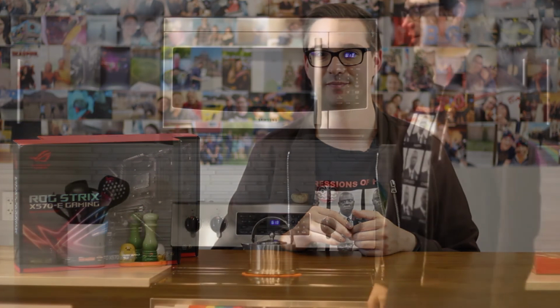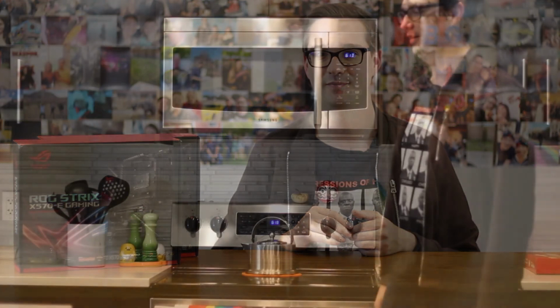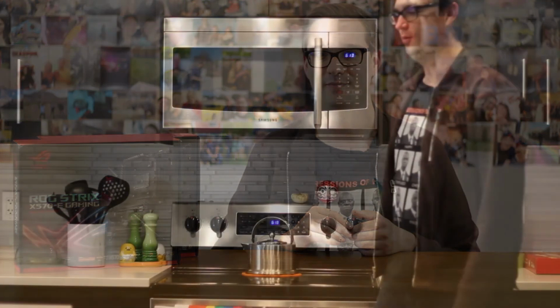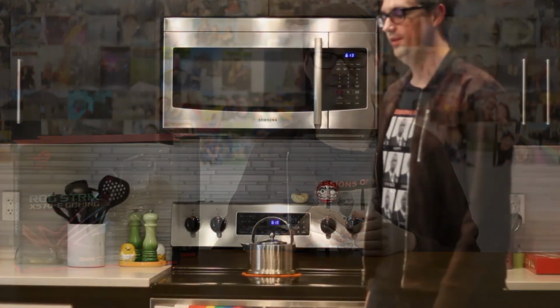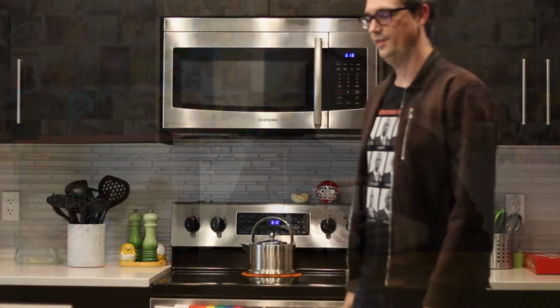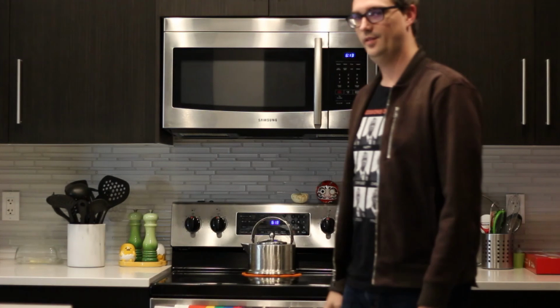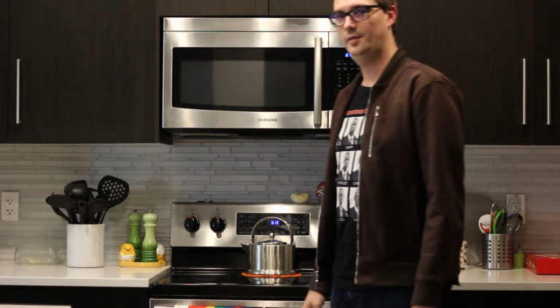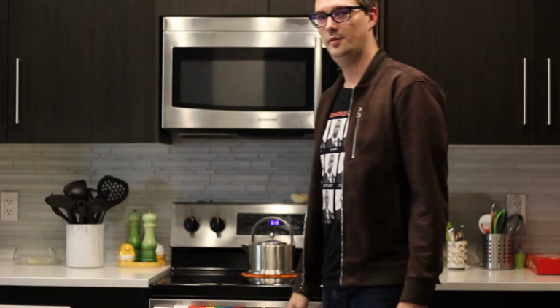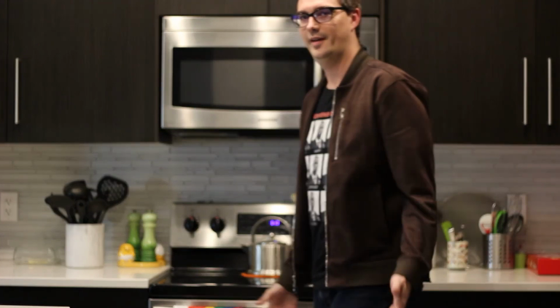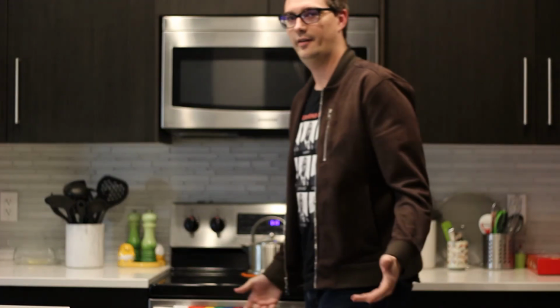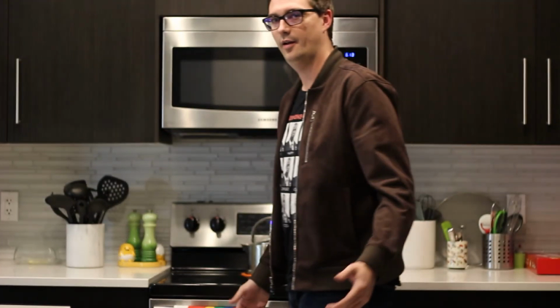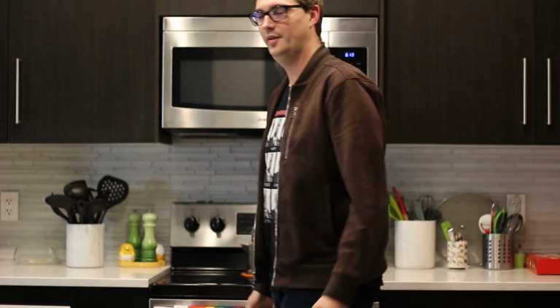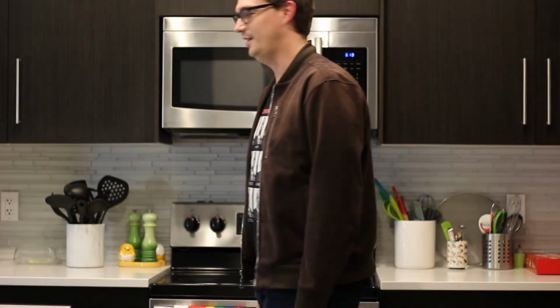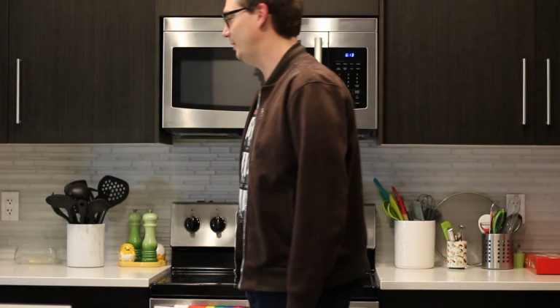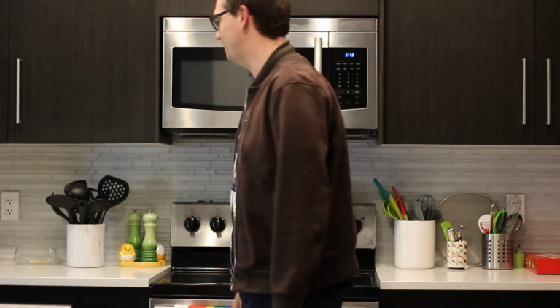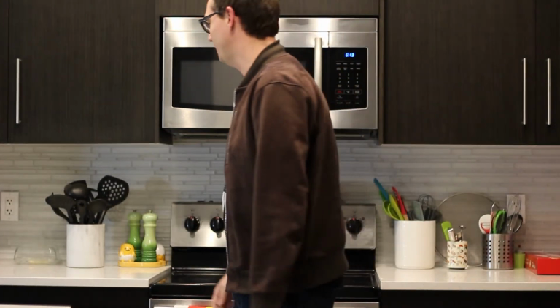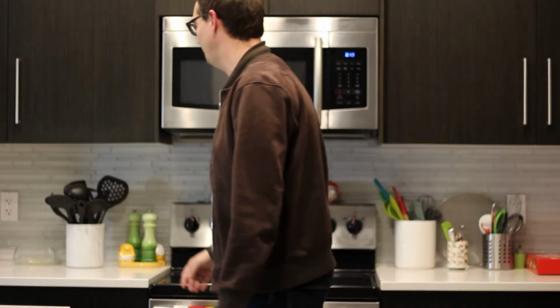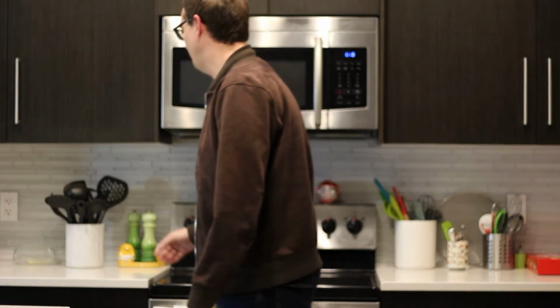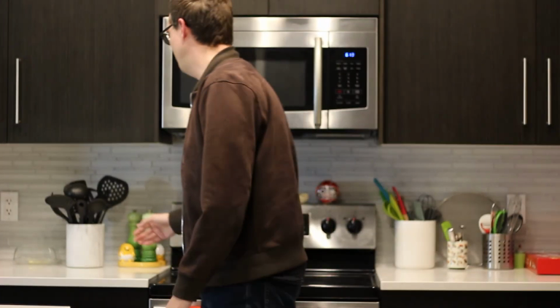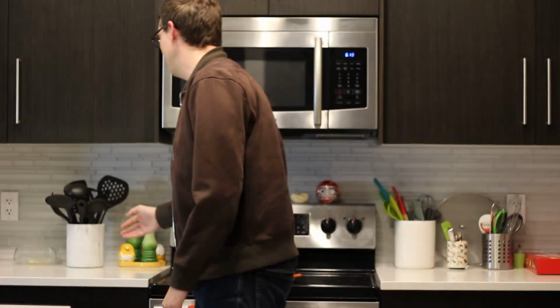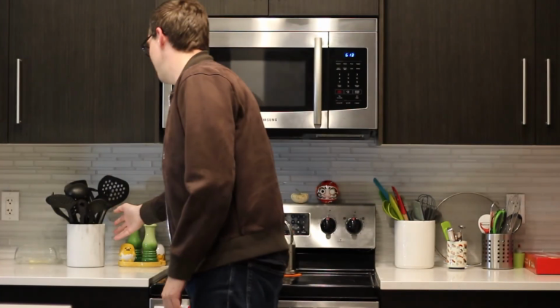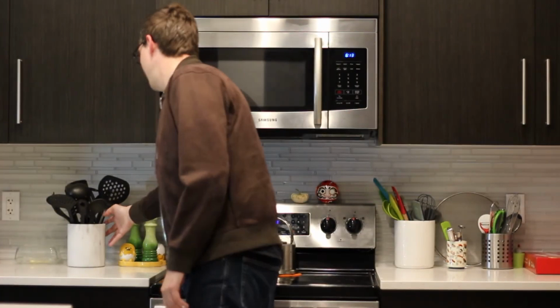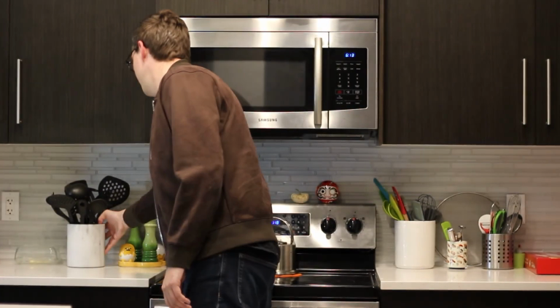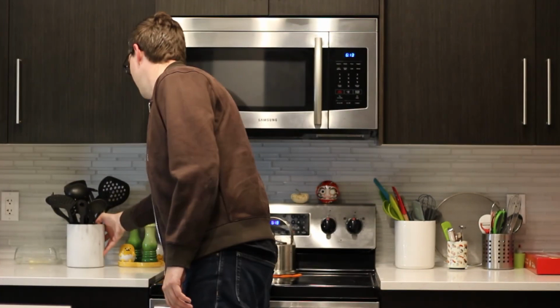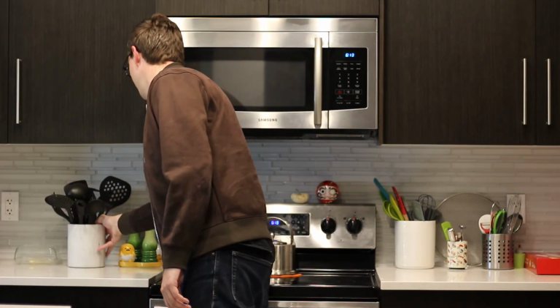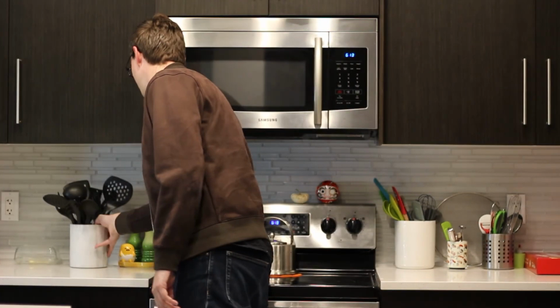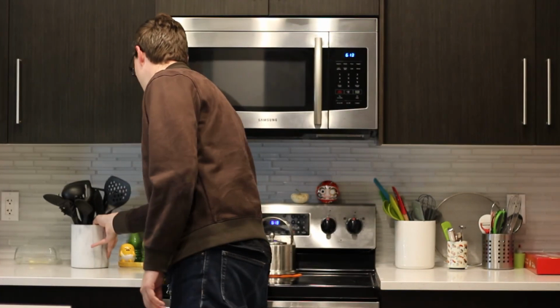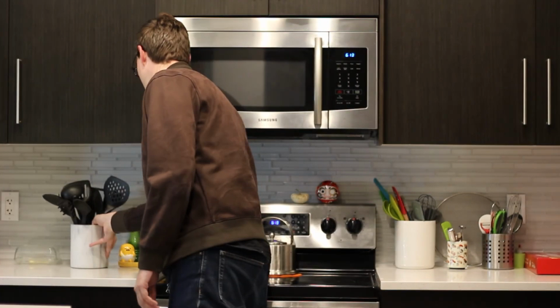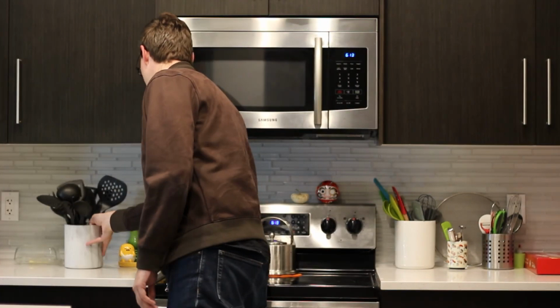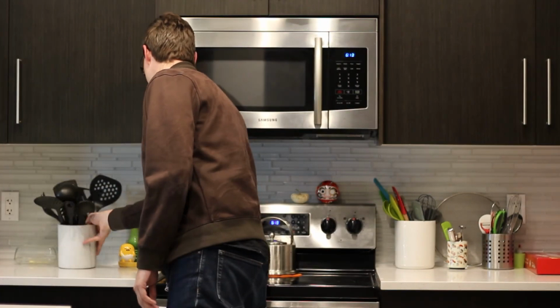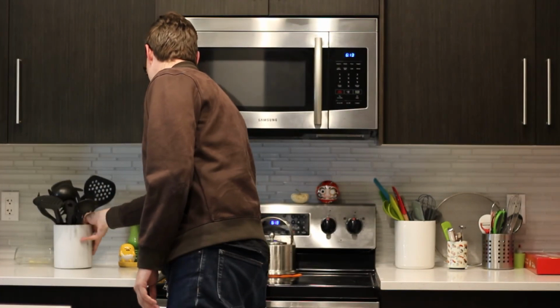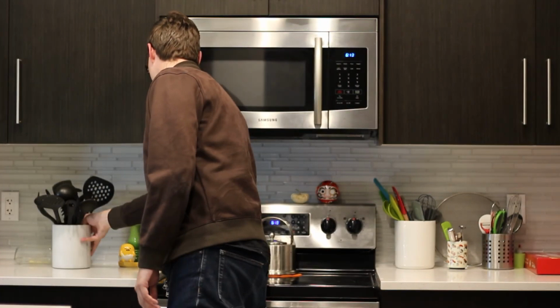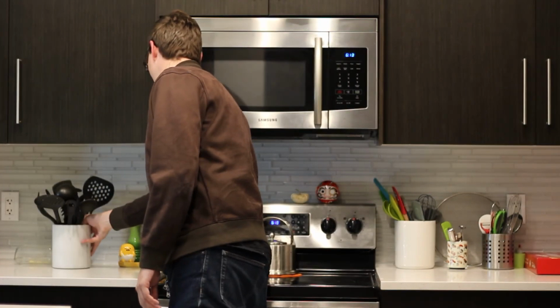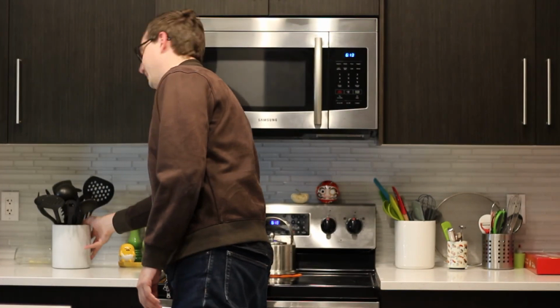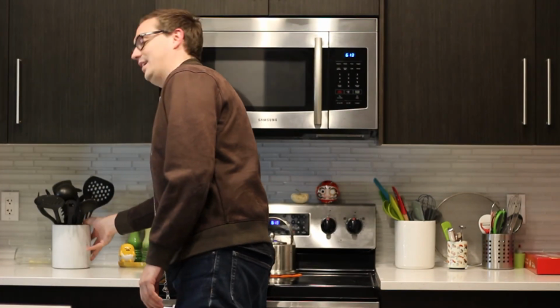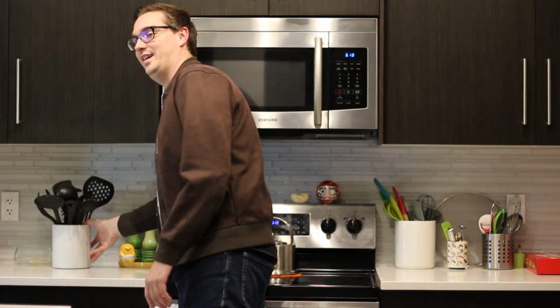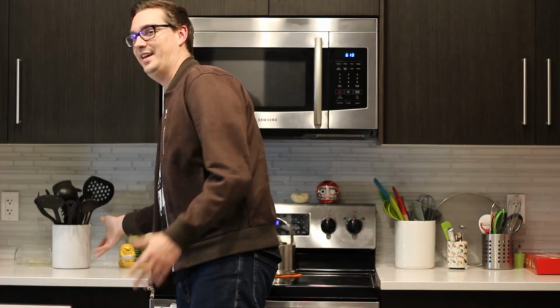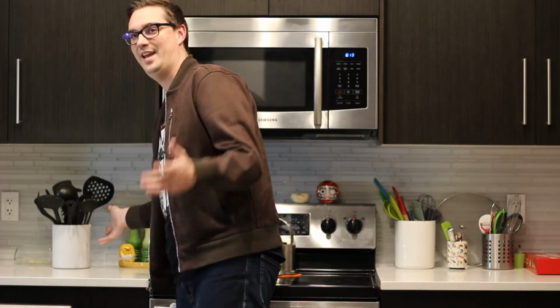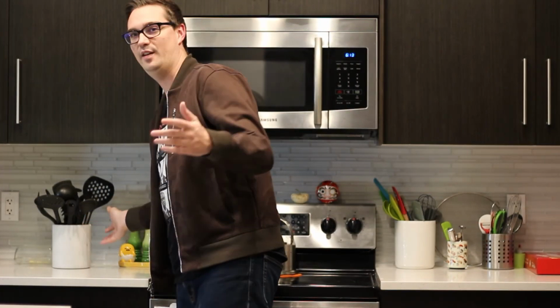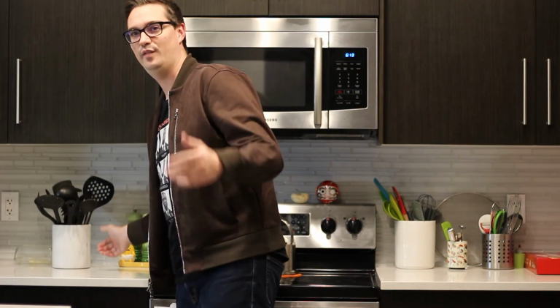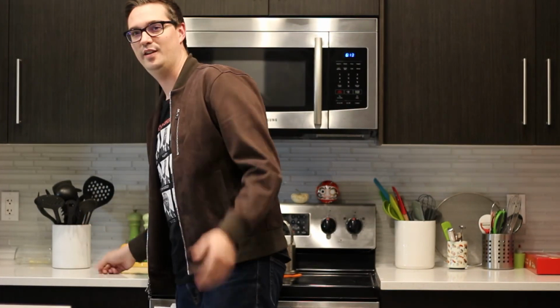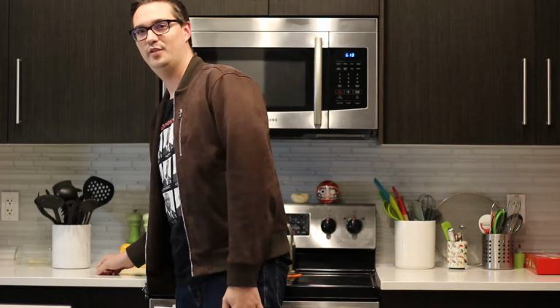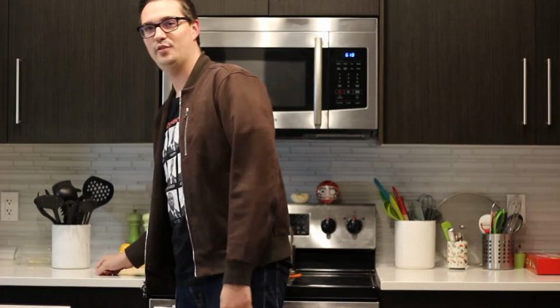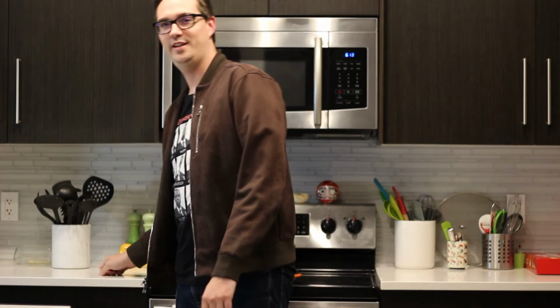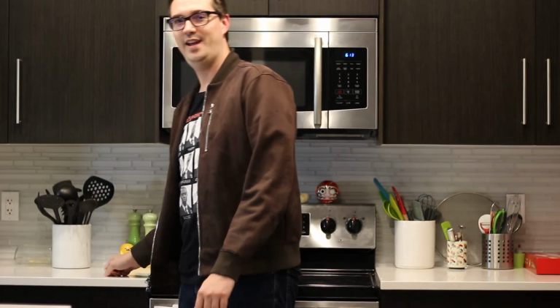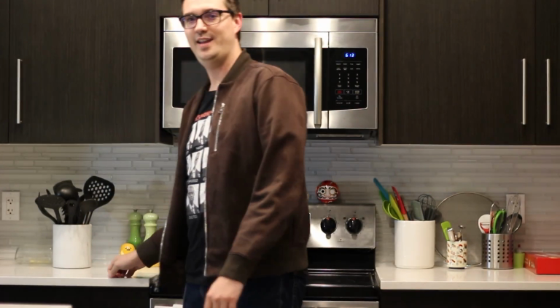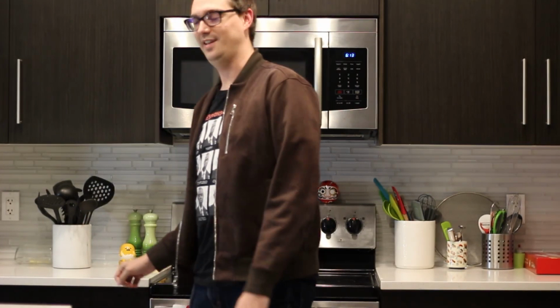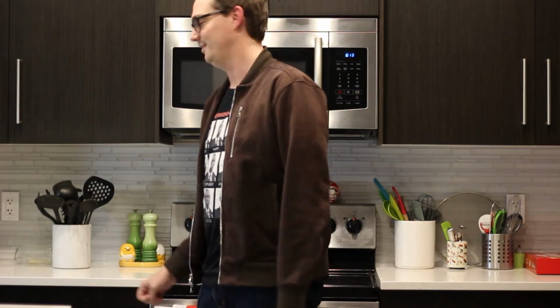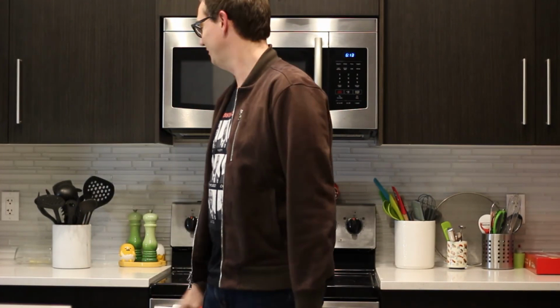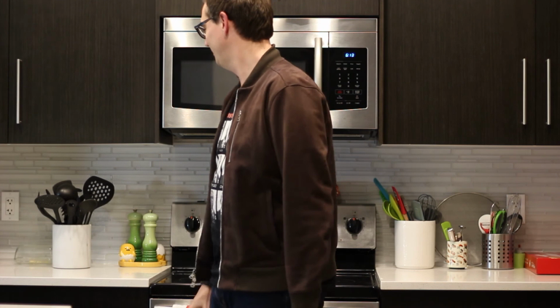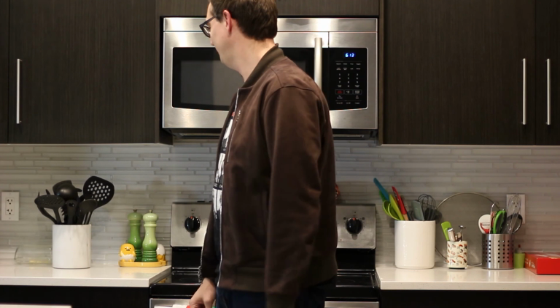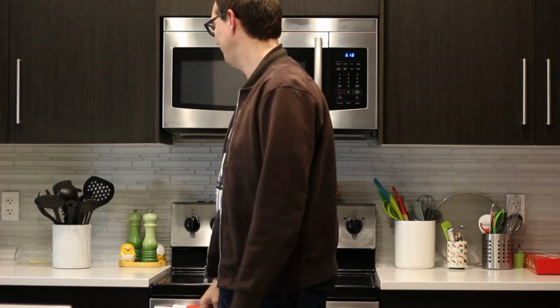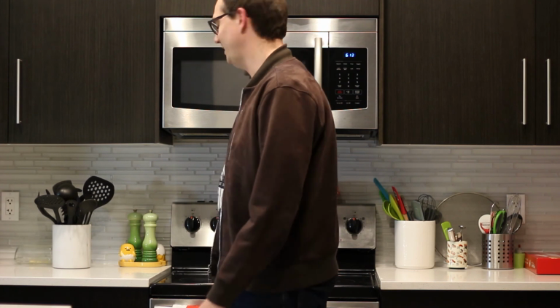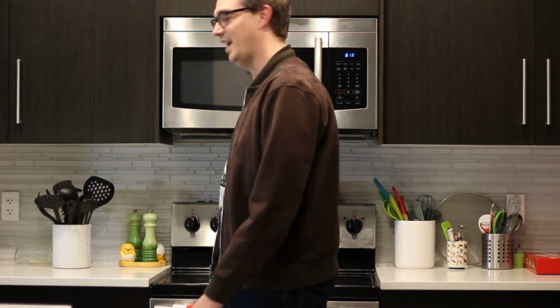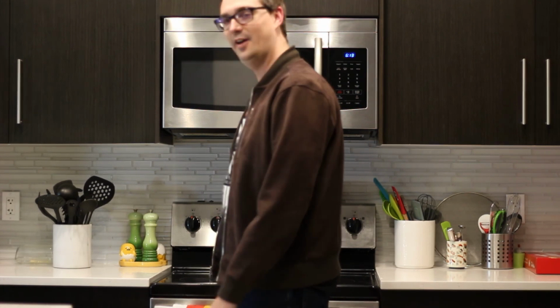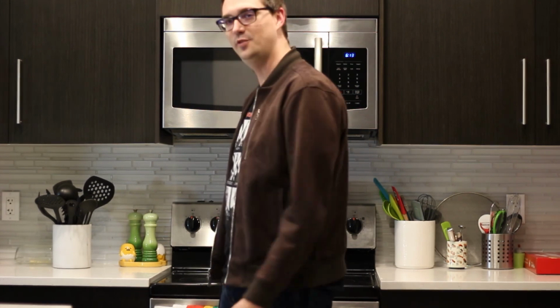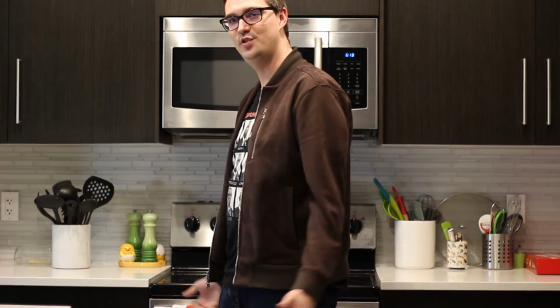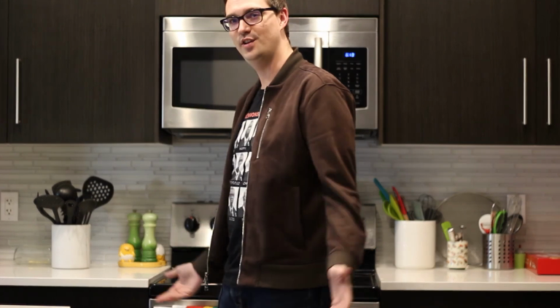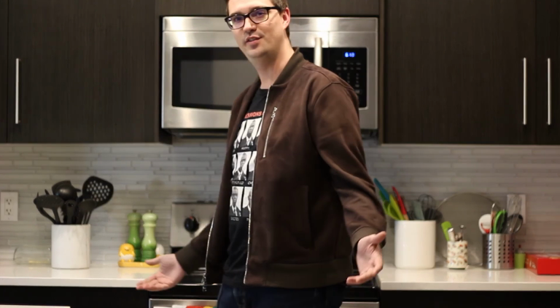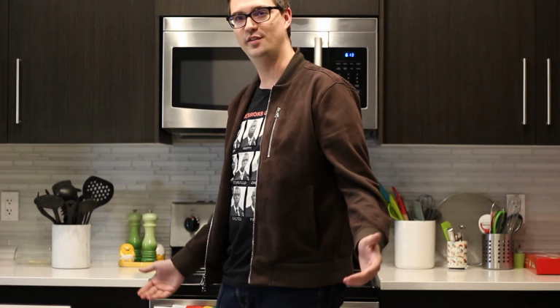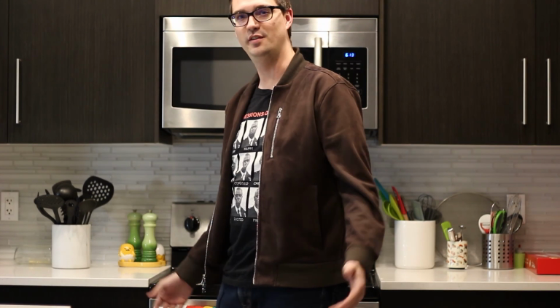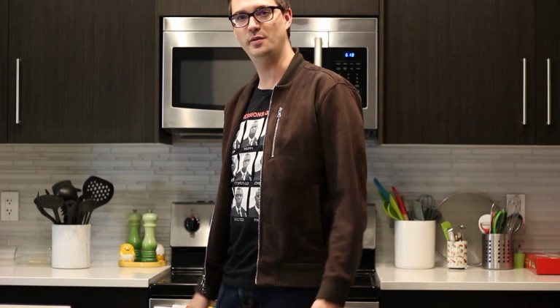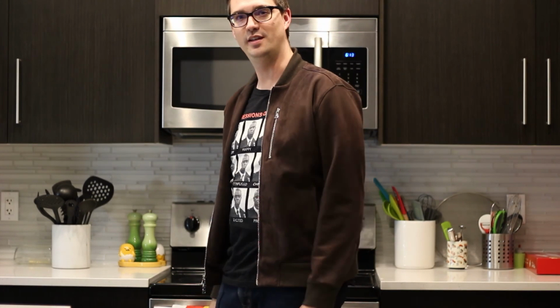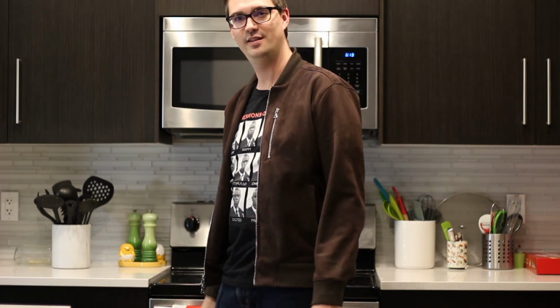It doesn't seem to matter how many times I look behind my spatulas — I can't find a 3080. How does Jensen do it?